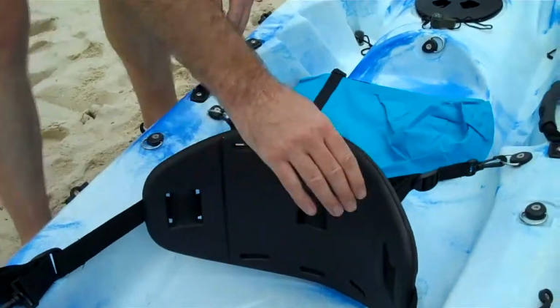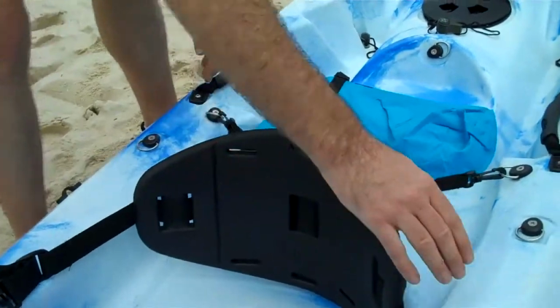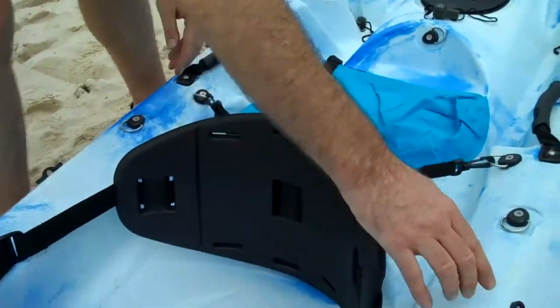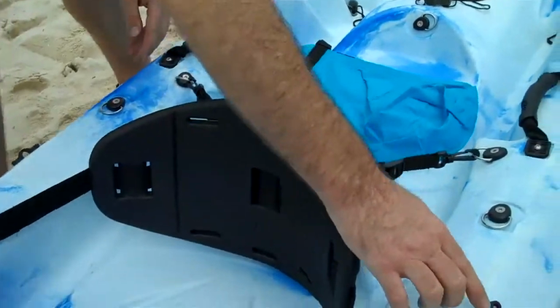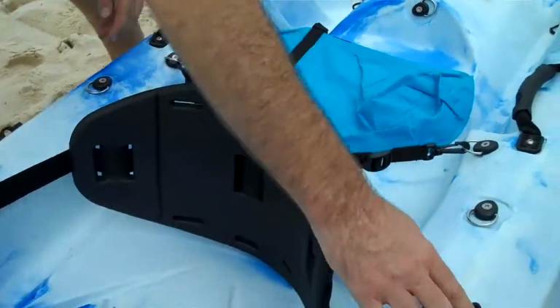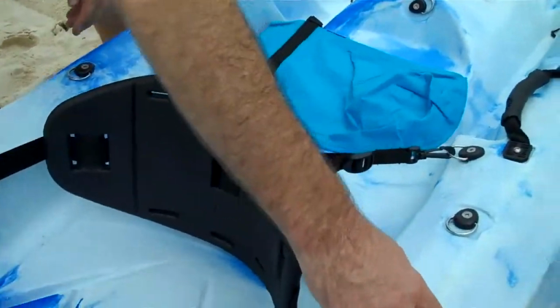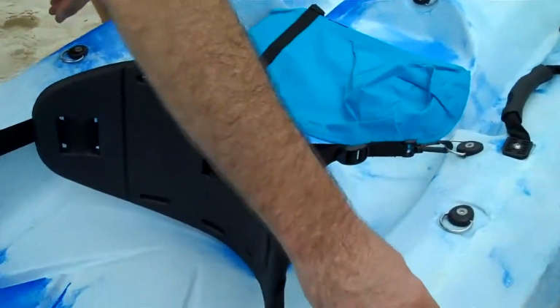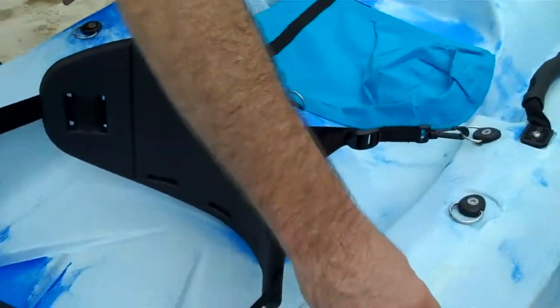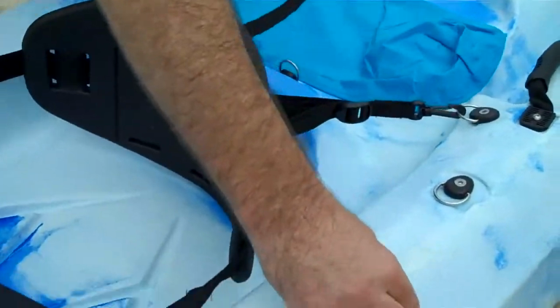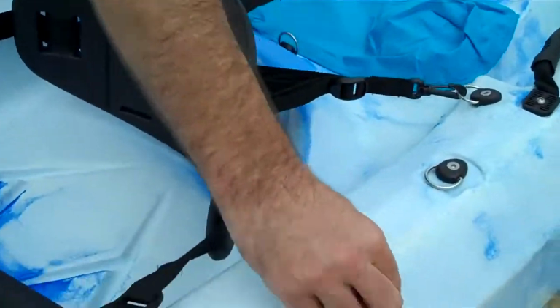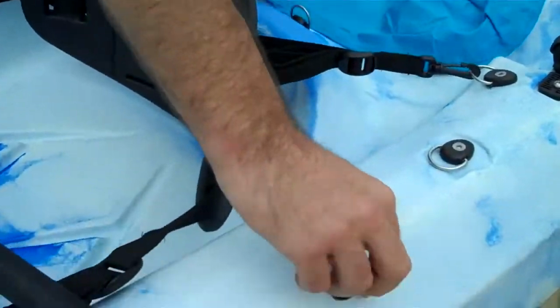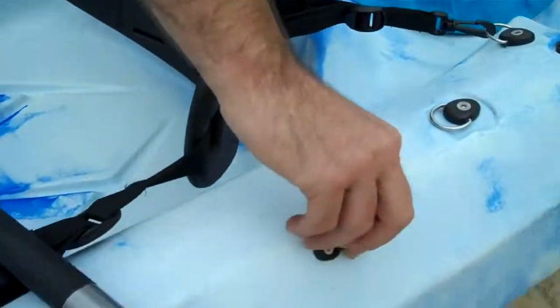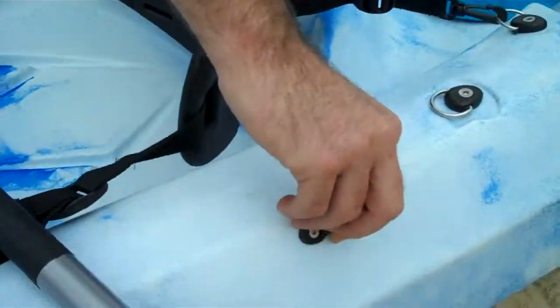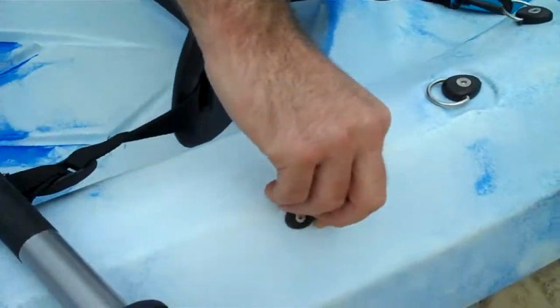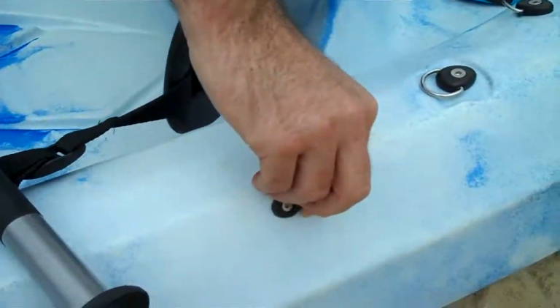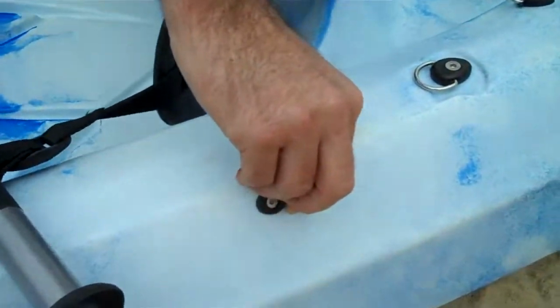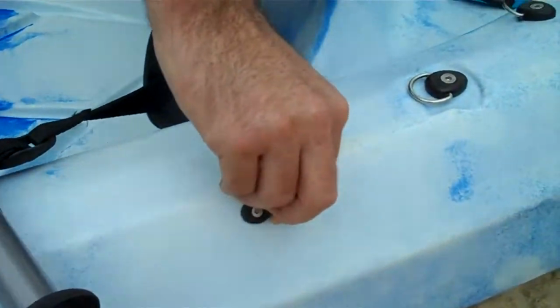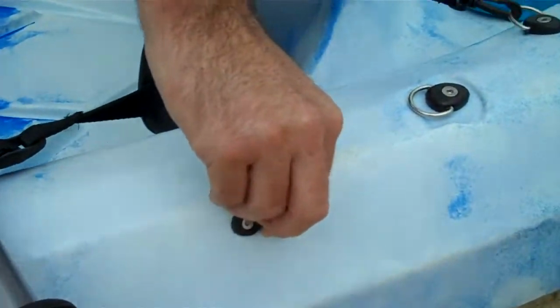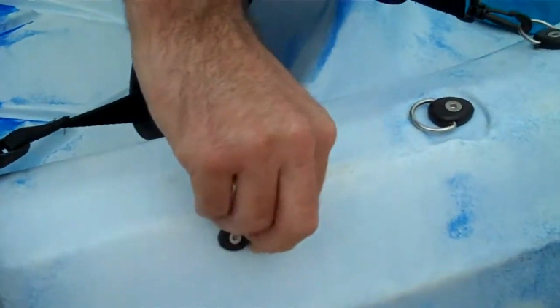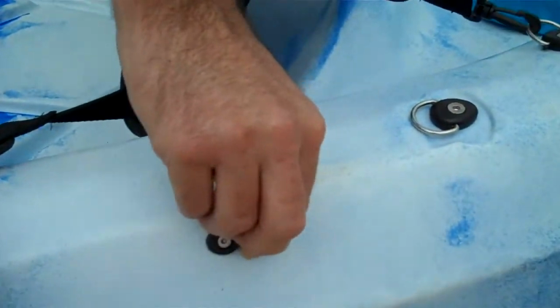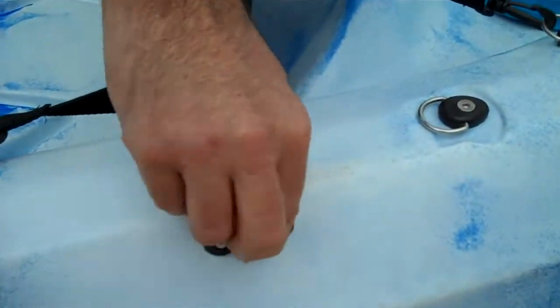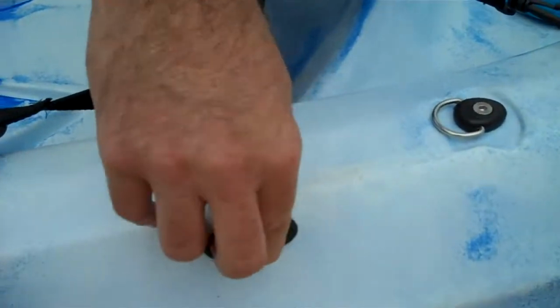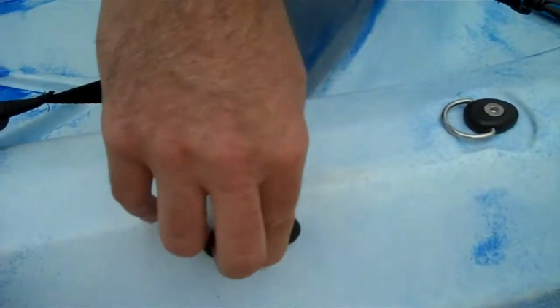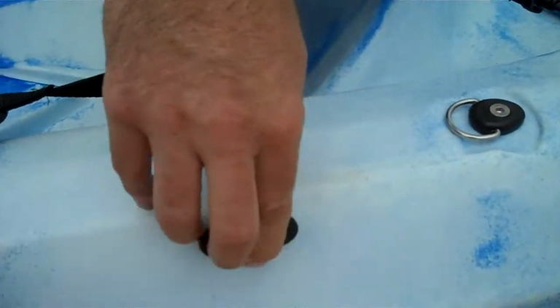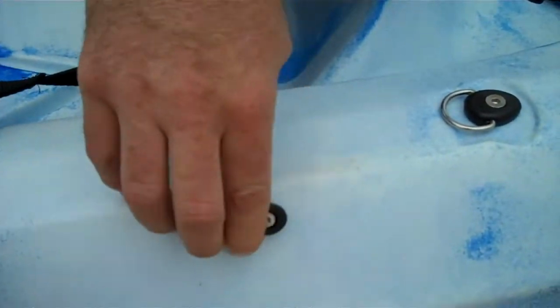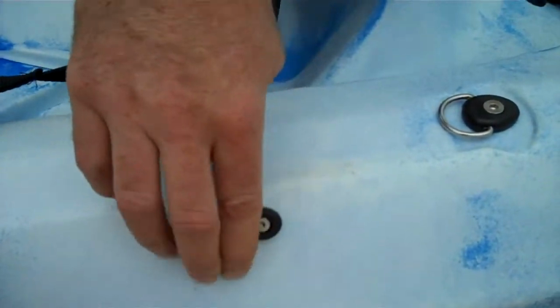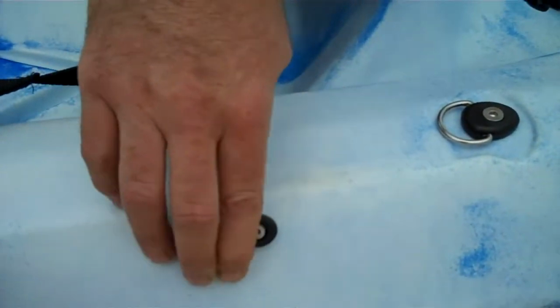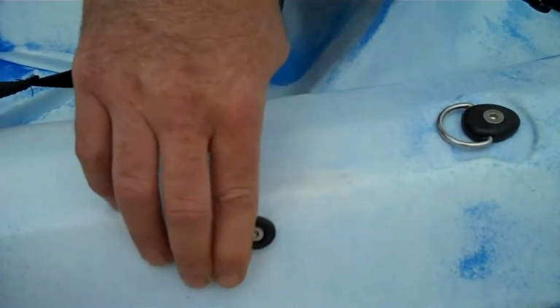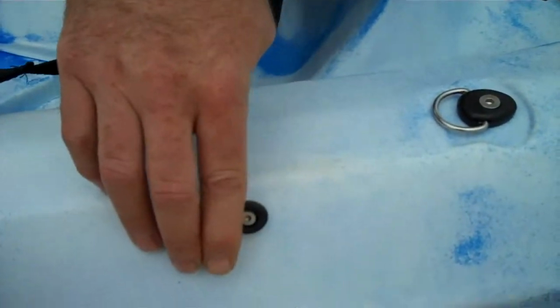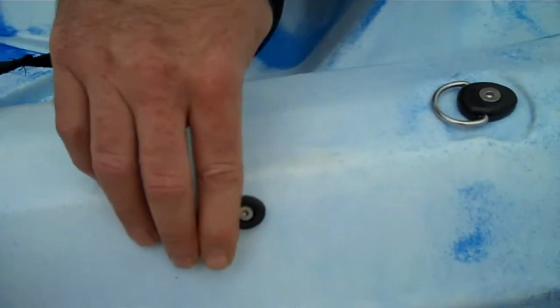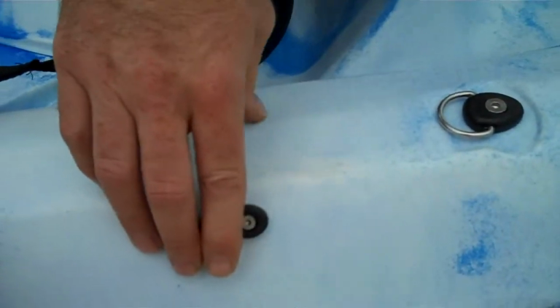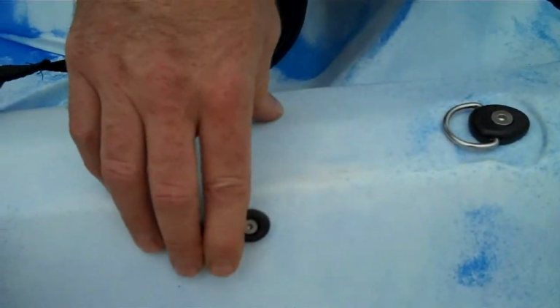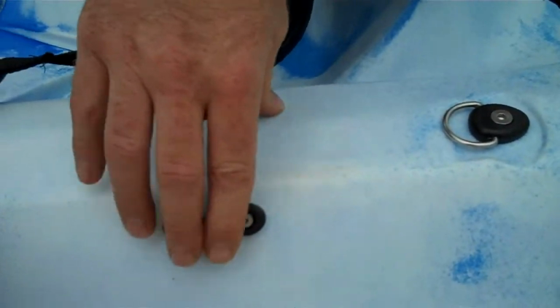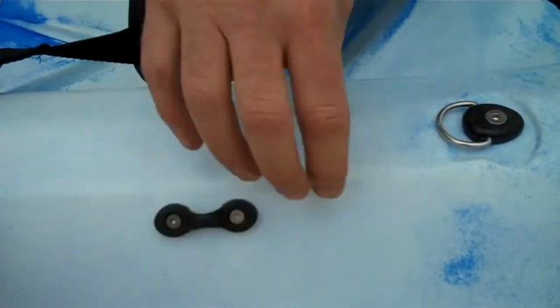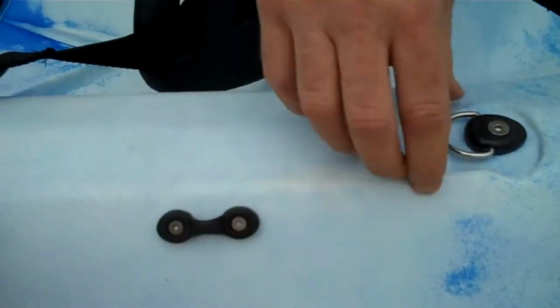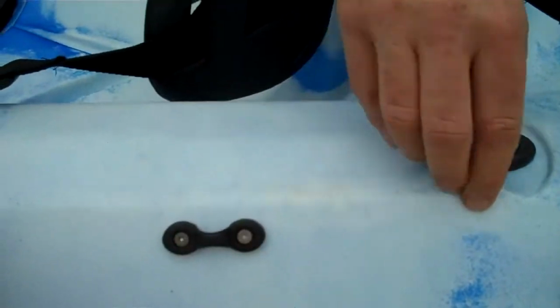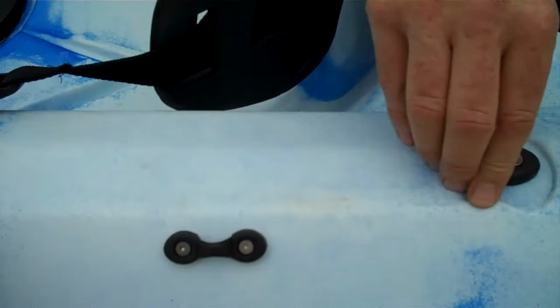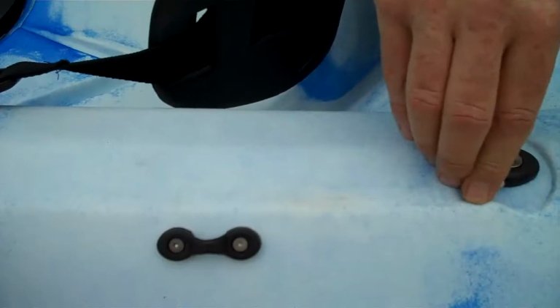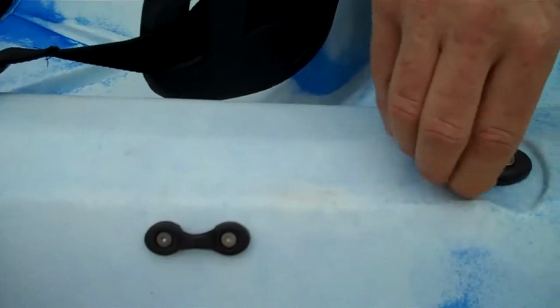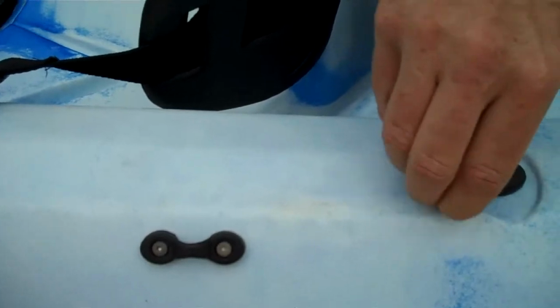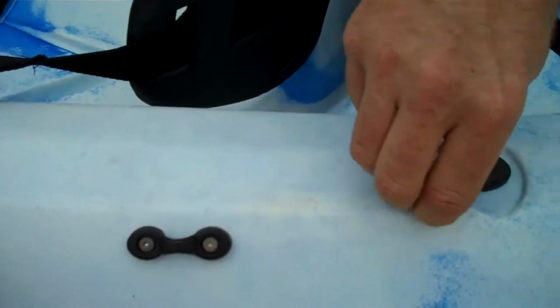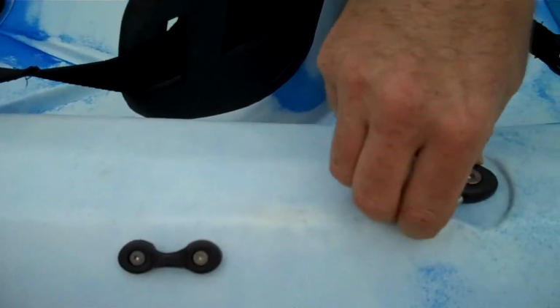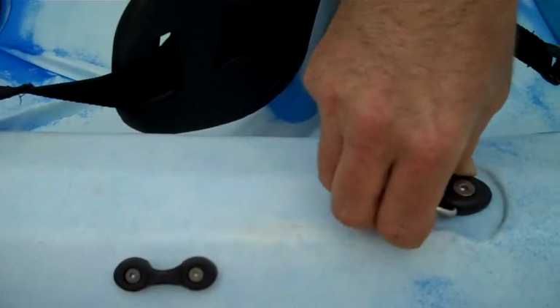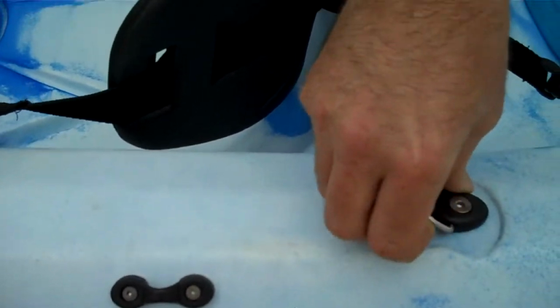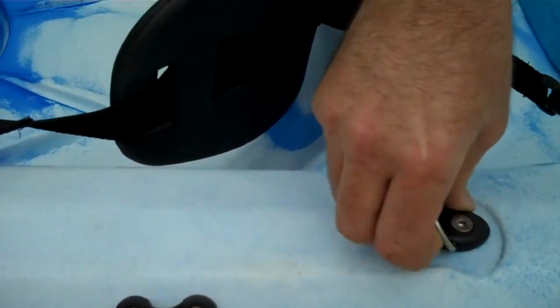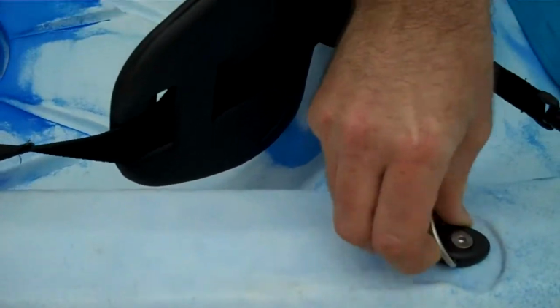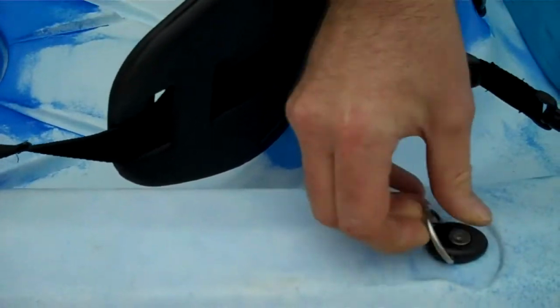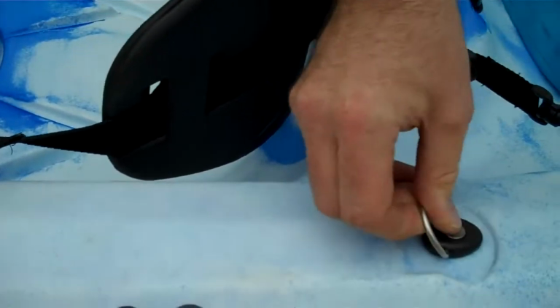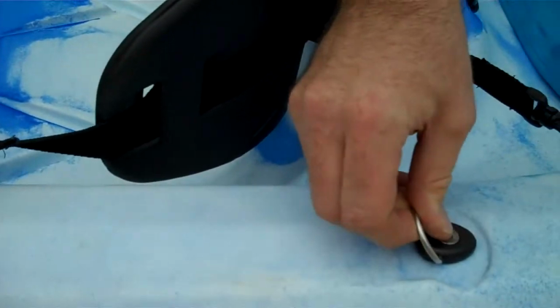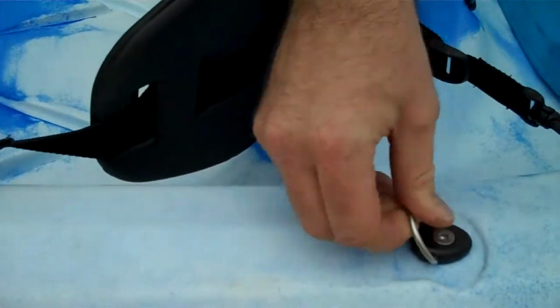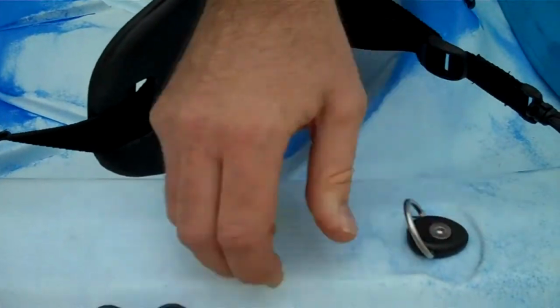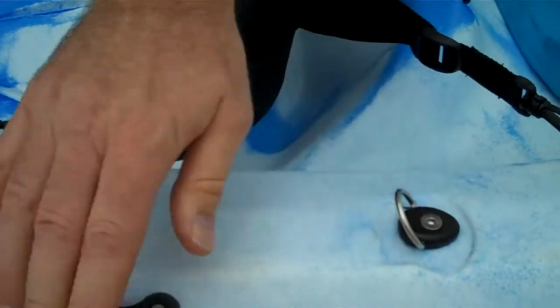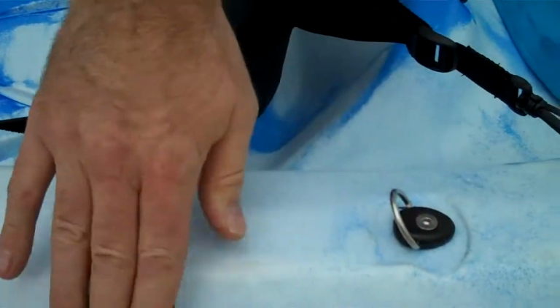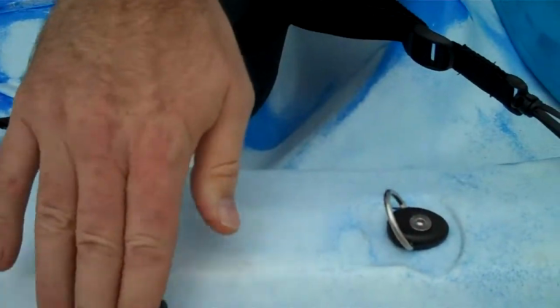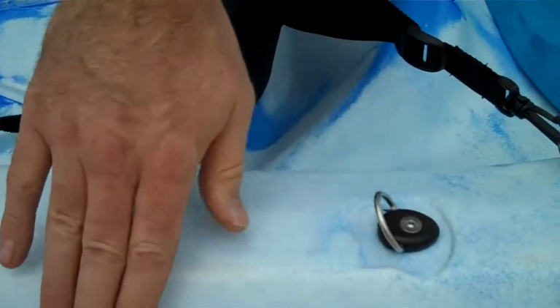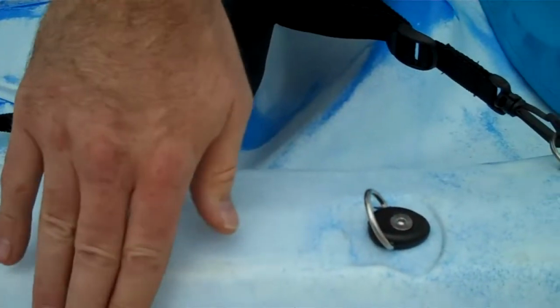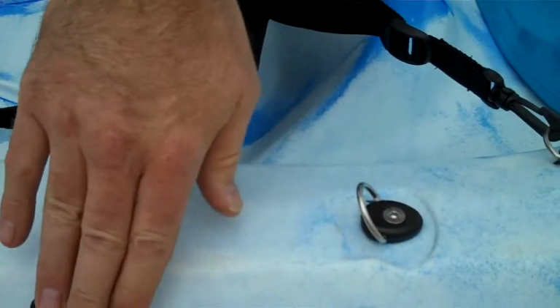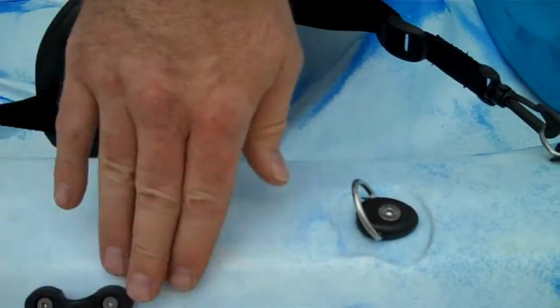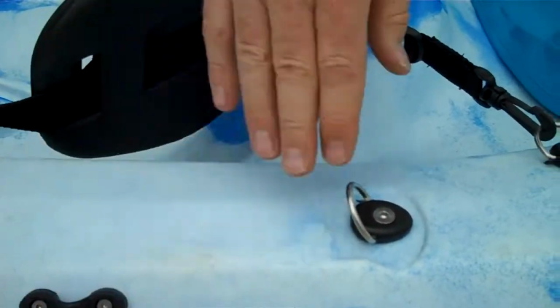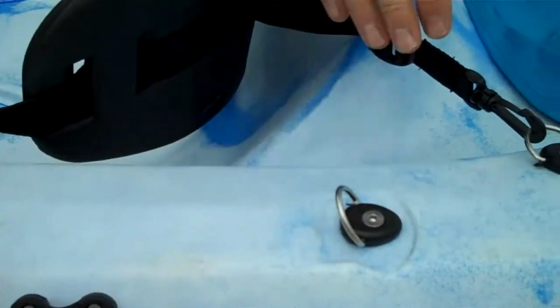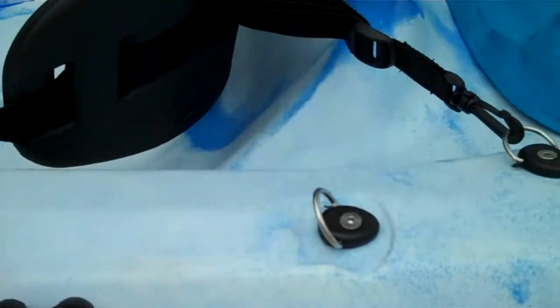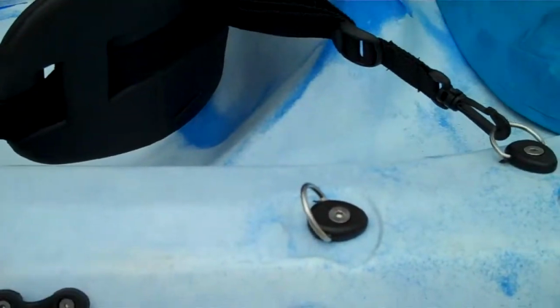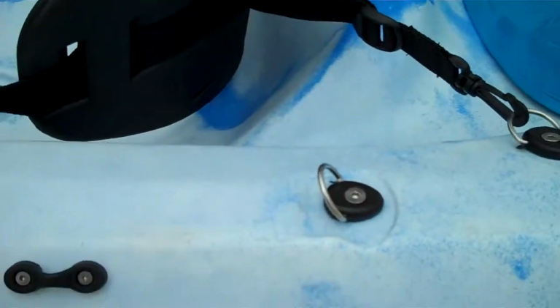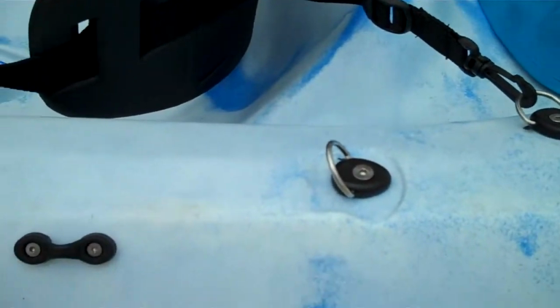Extra little clip points here so you can put bungee cords and bits and pieces here. You can see there's a D-ring one here and a straightforward one here.